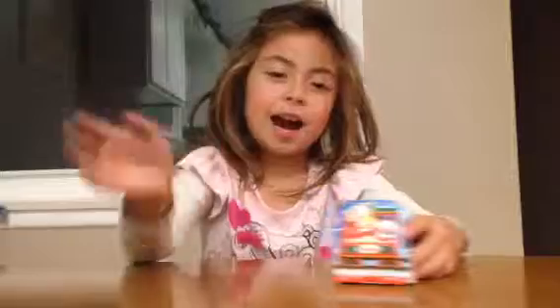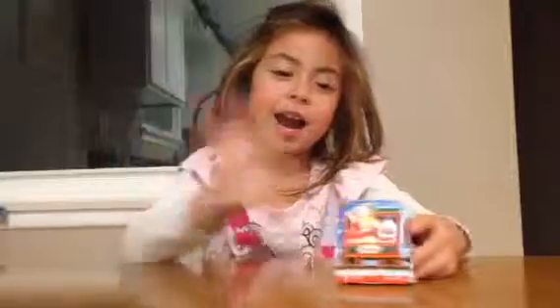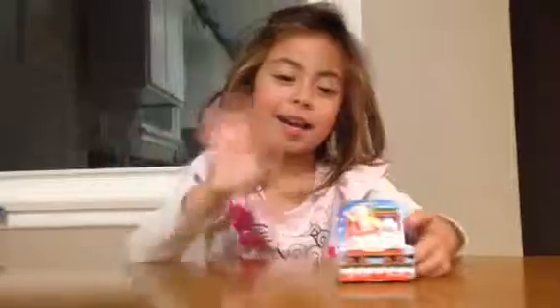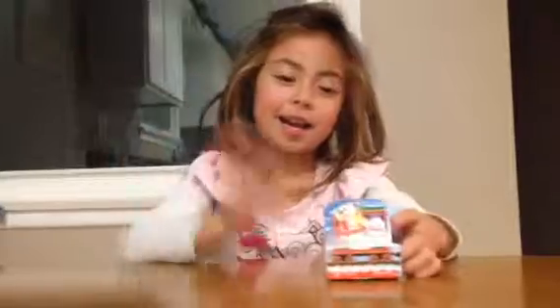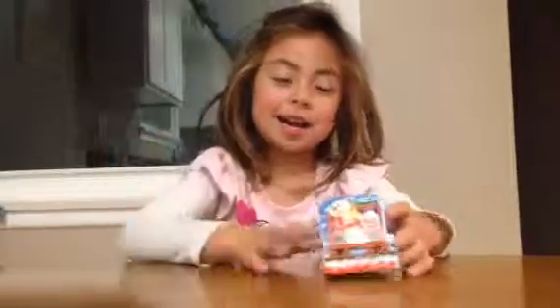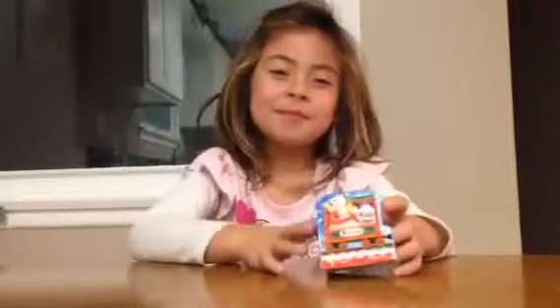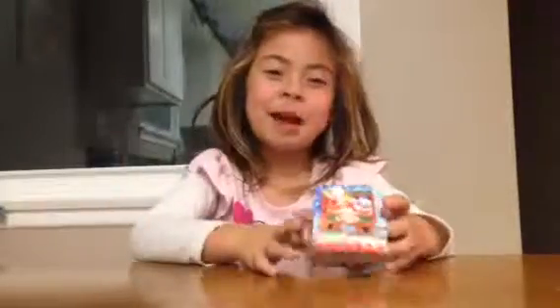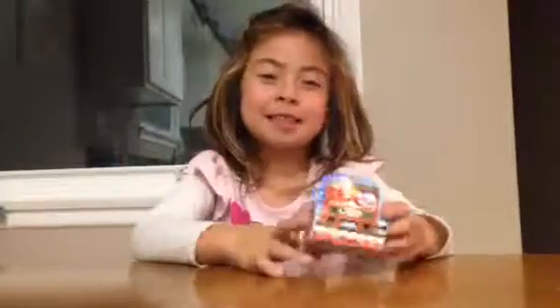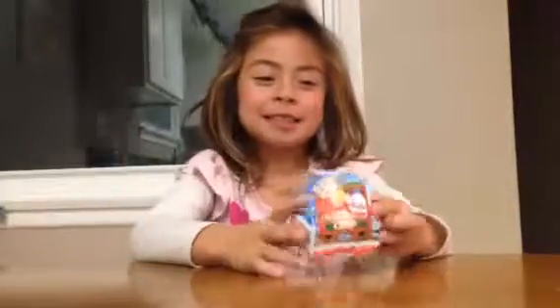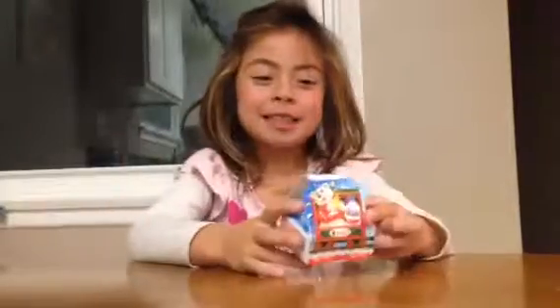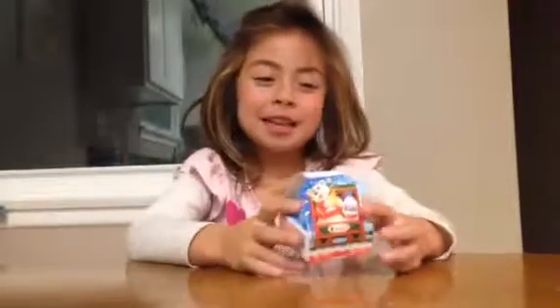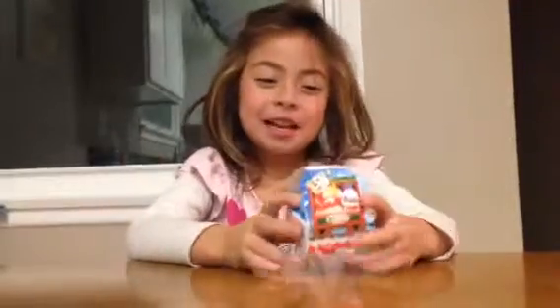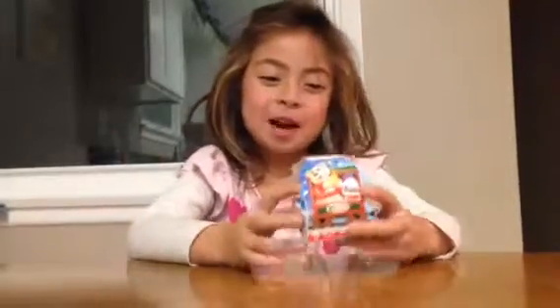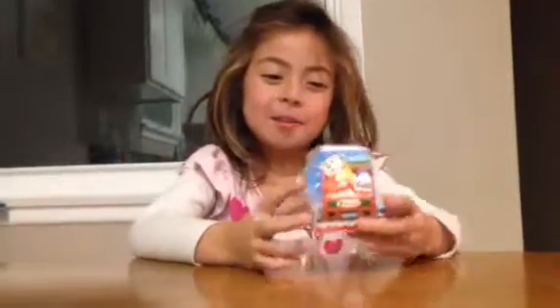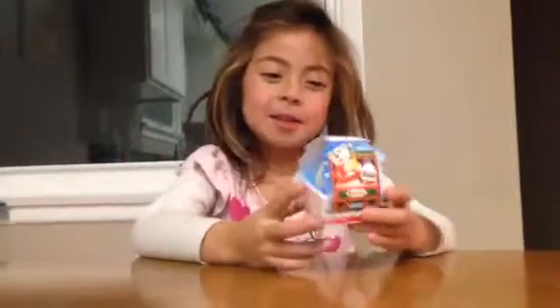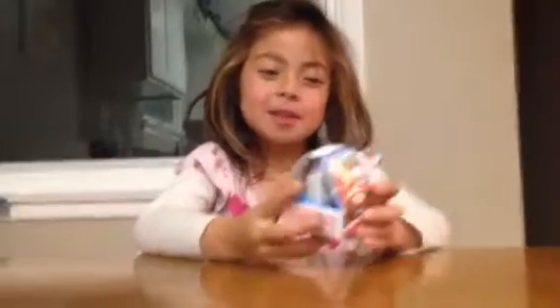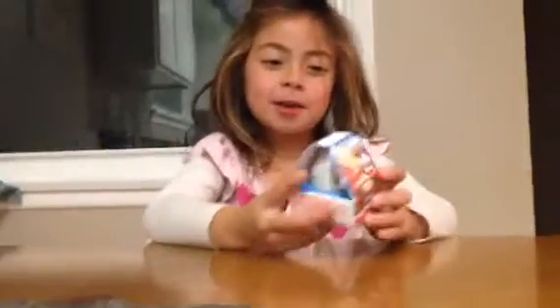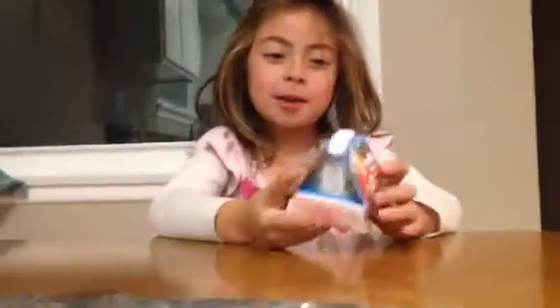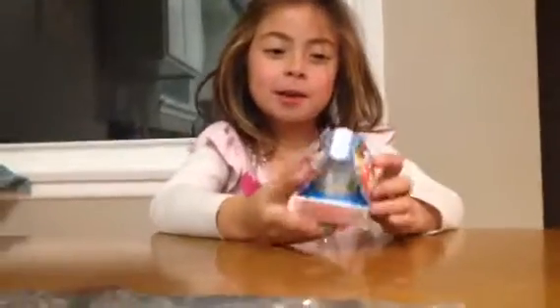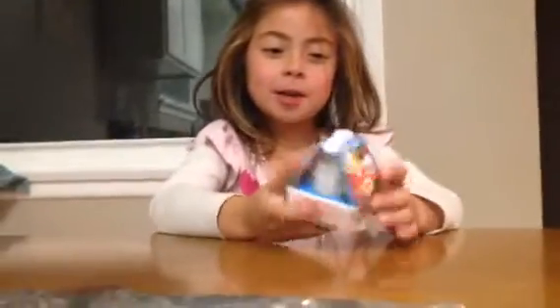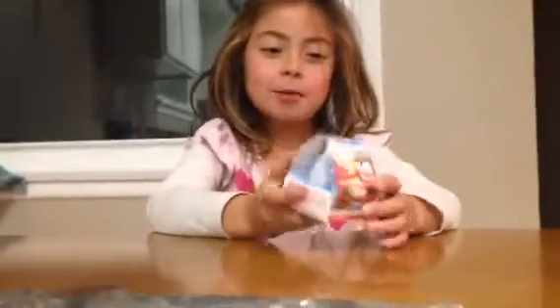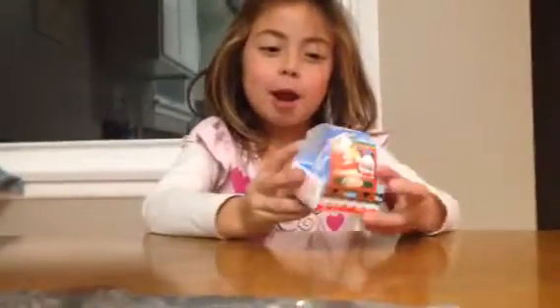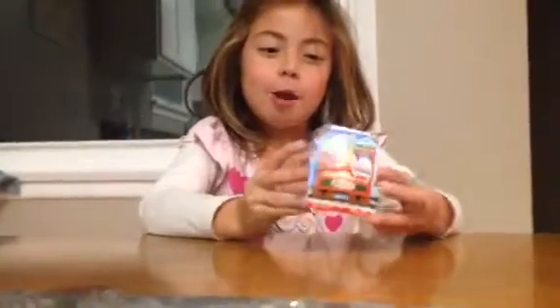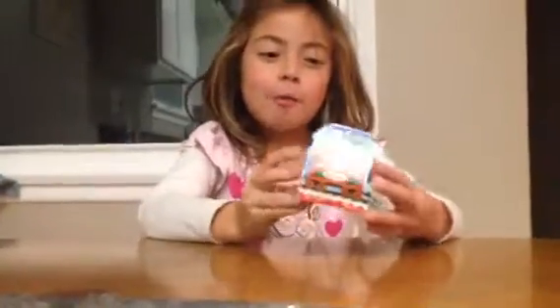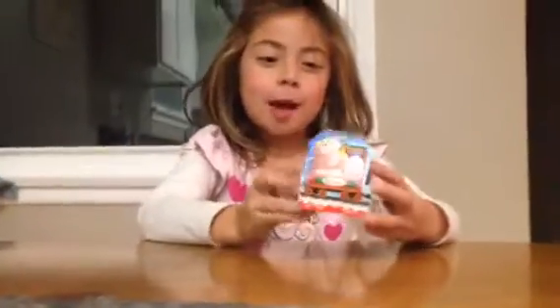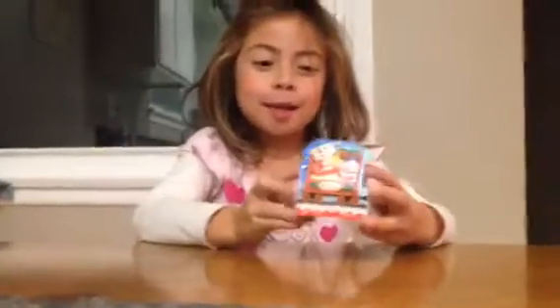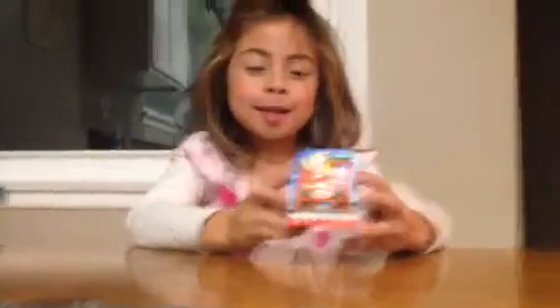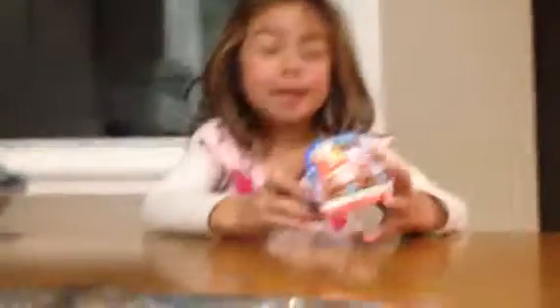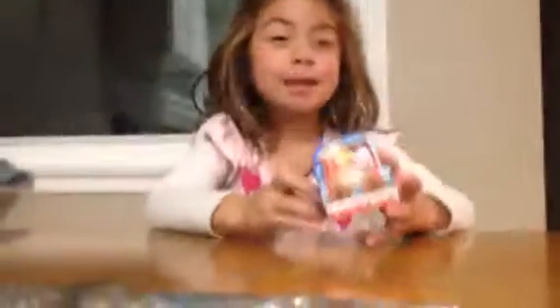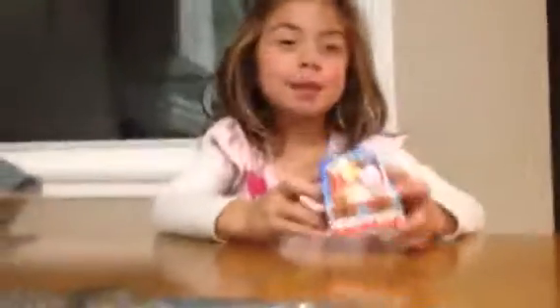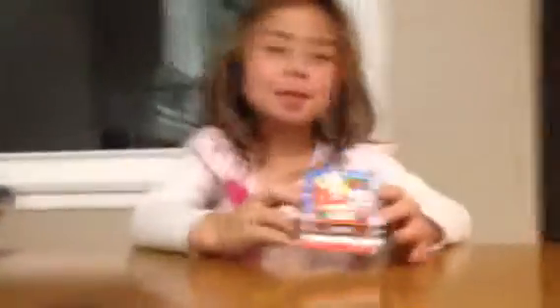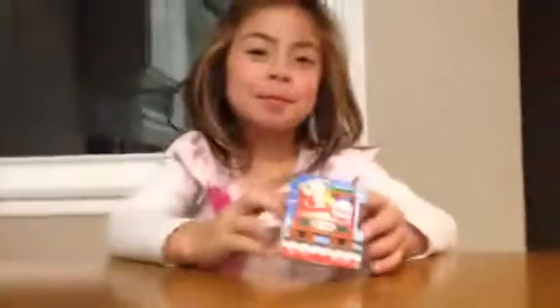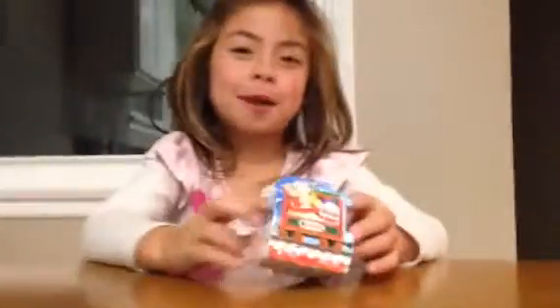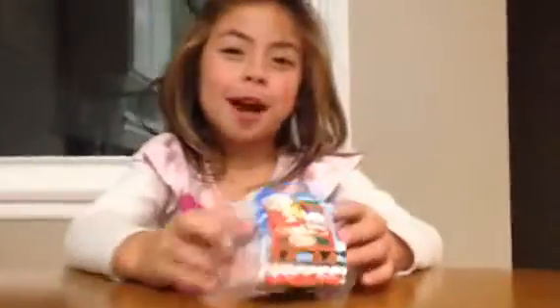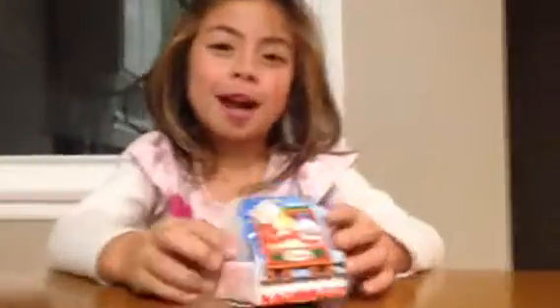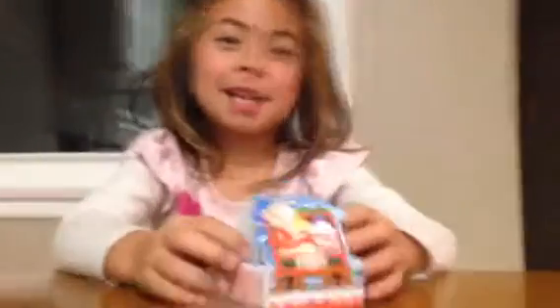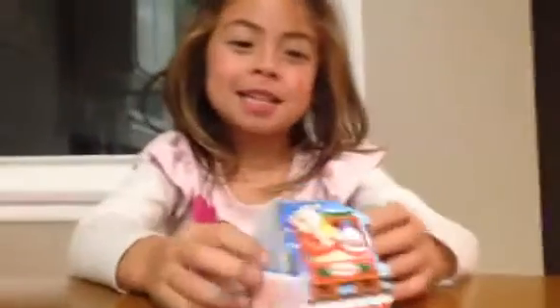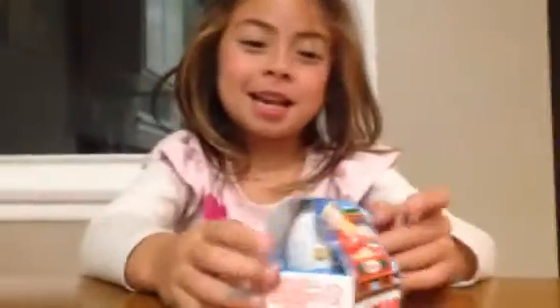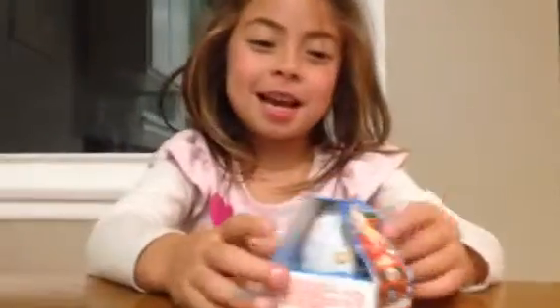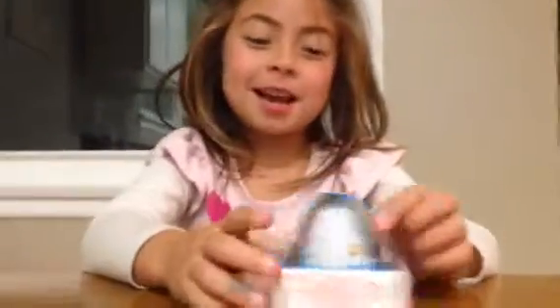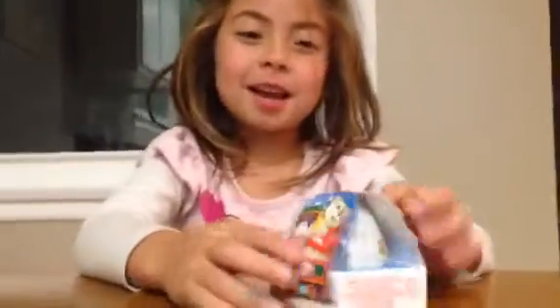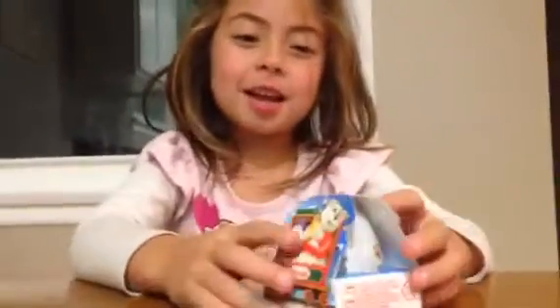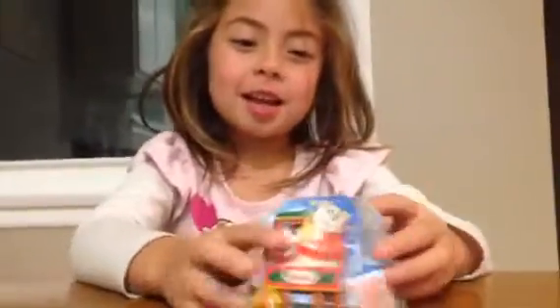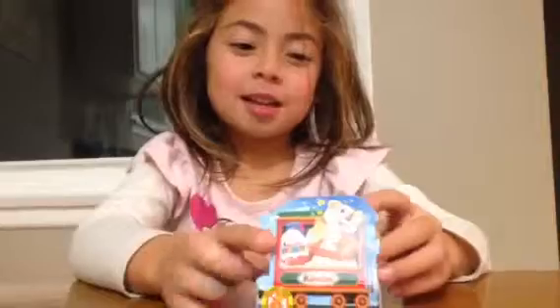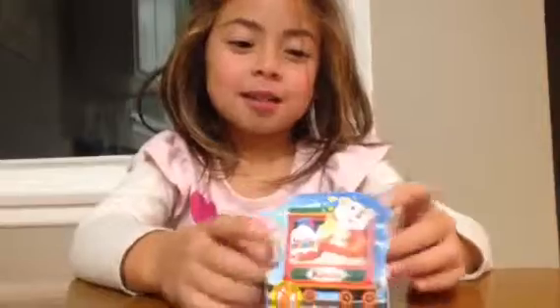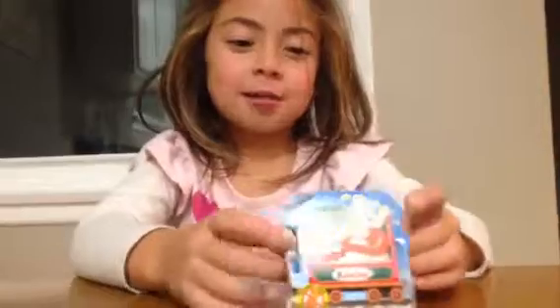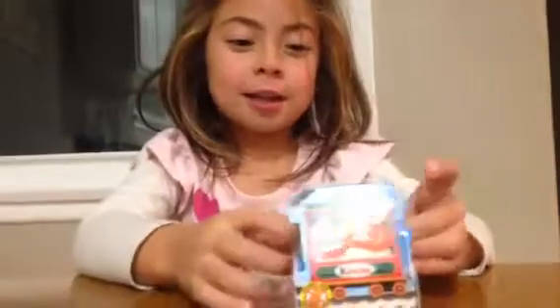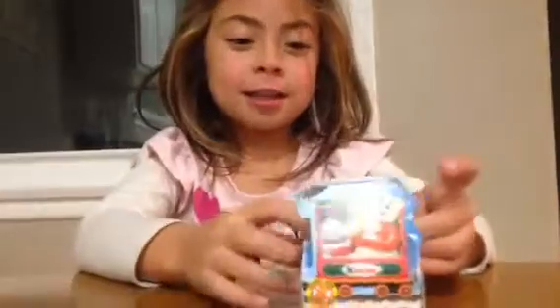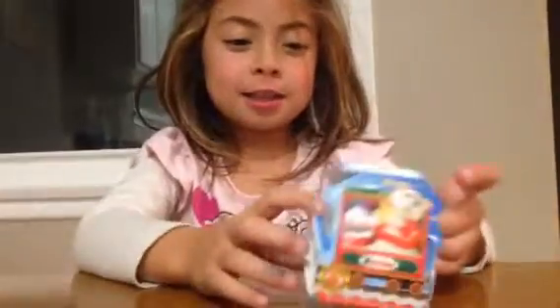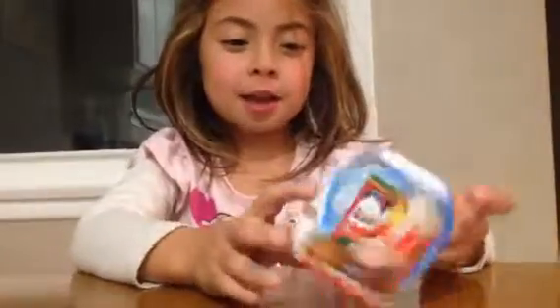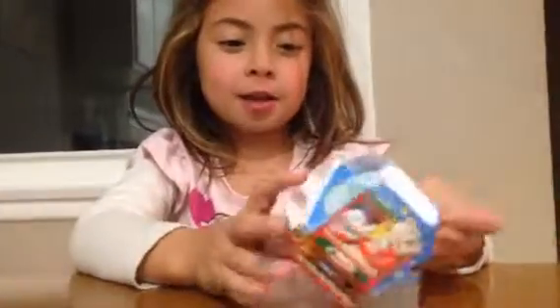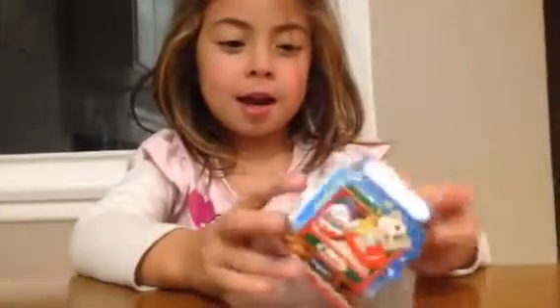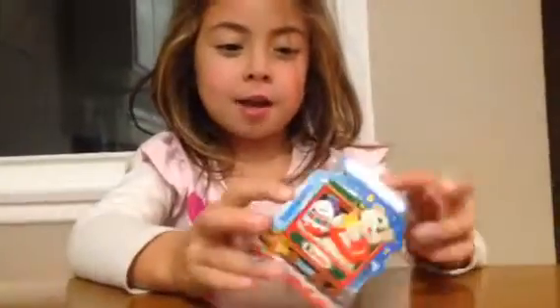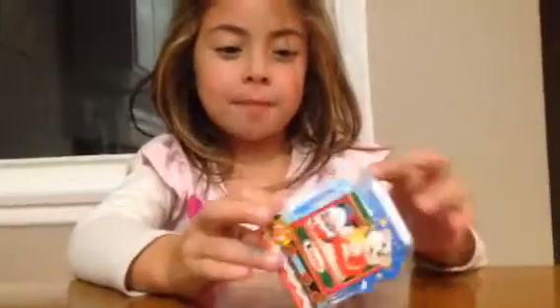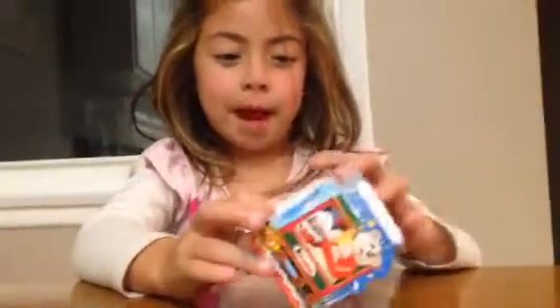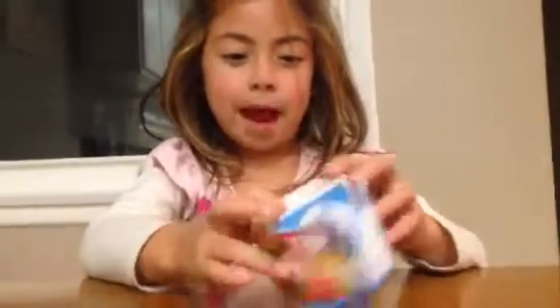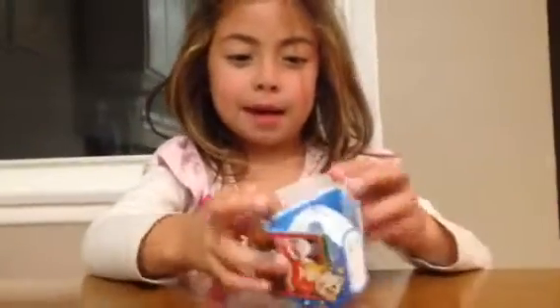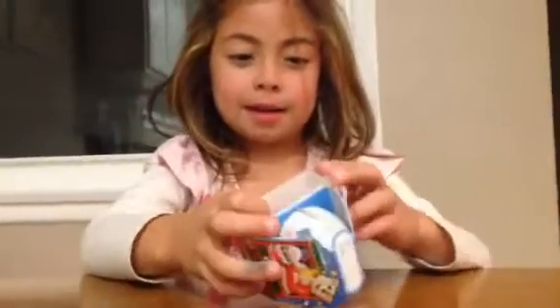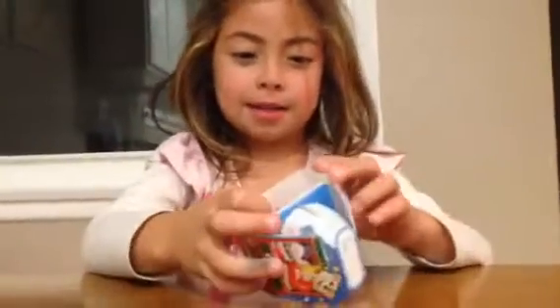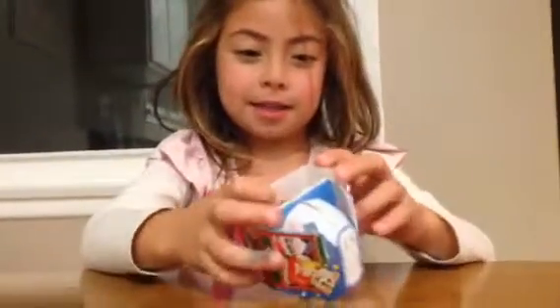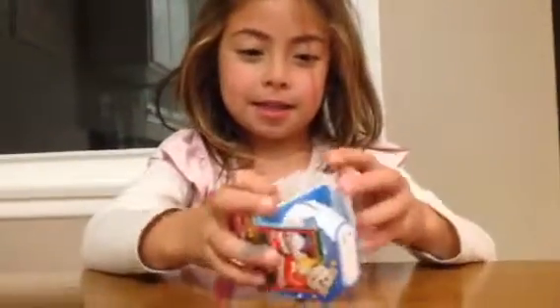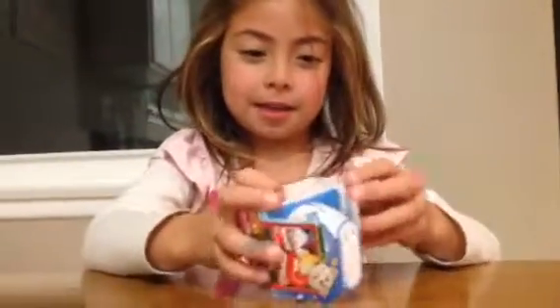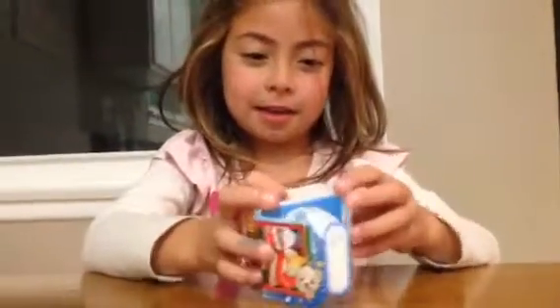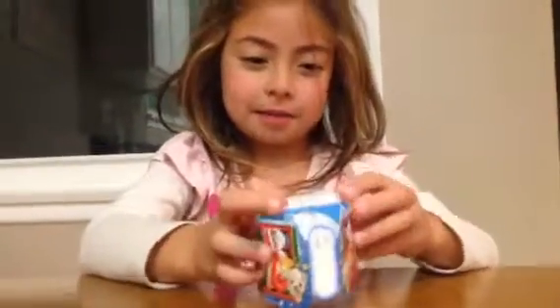Hi, I'm Addison. I'll be showing you one Kinder Surprise egg. So let's start unpackaging it.